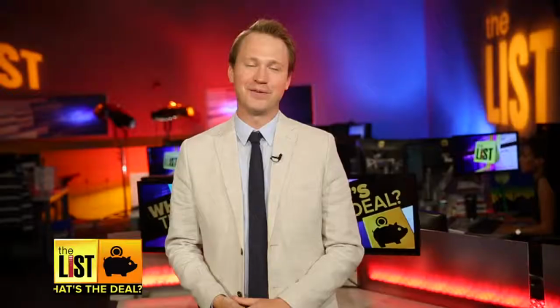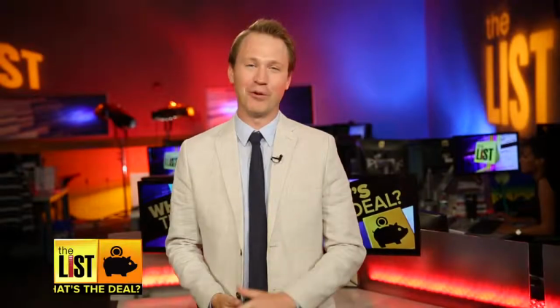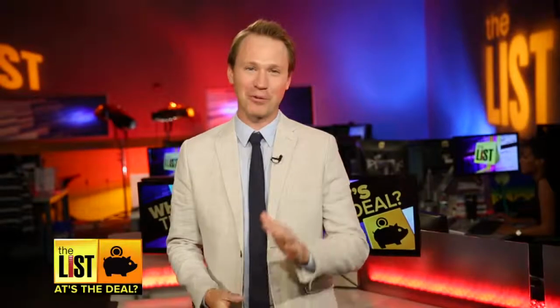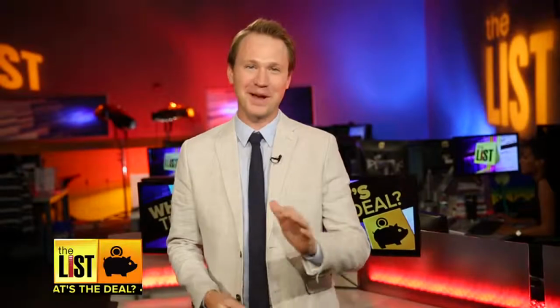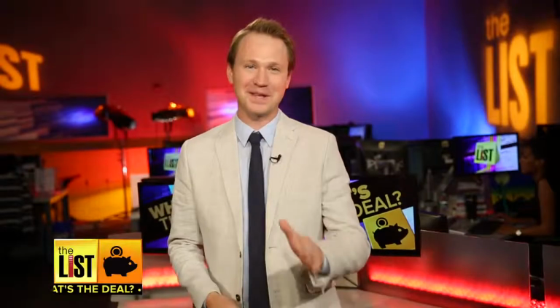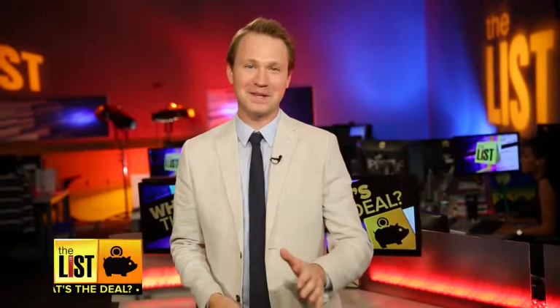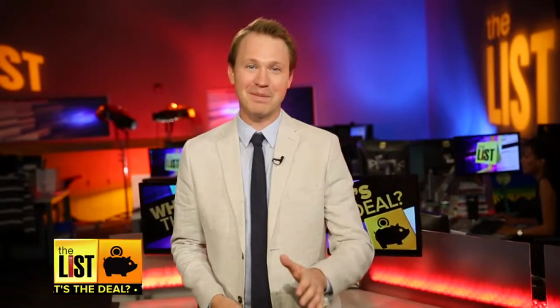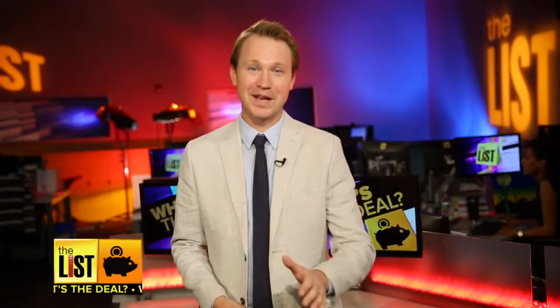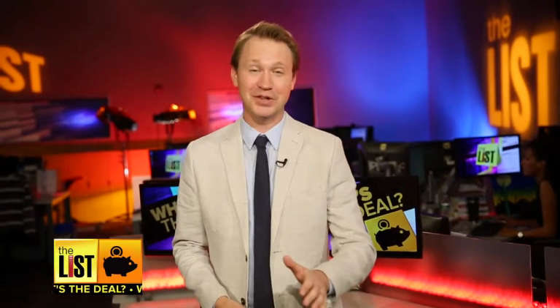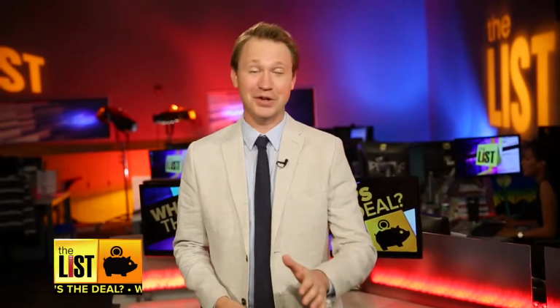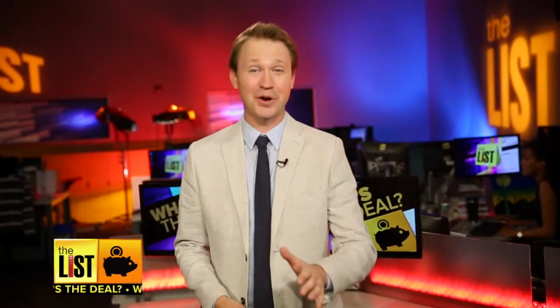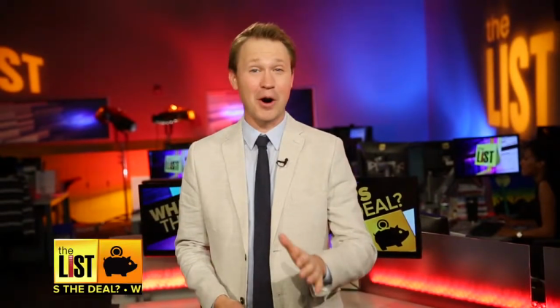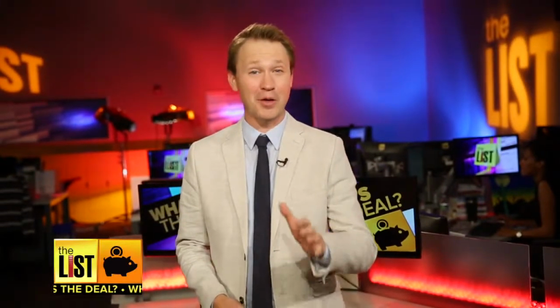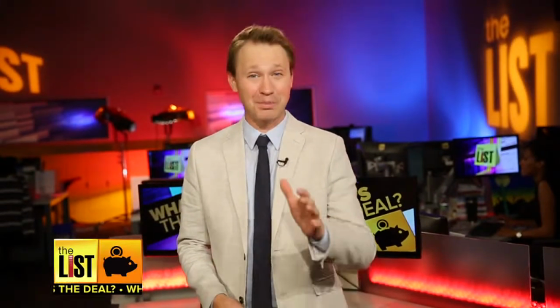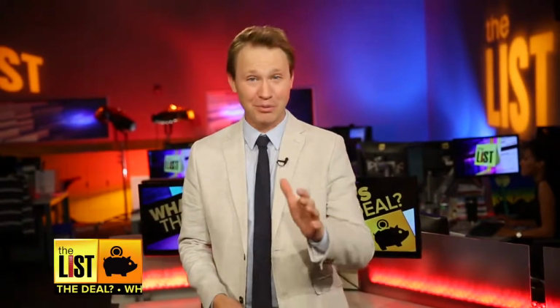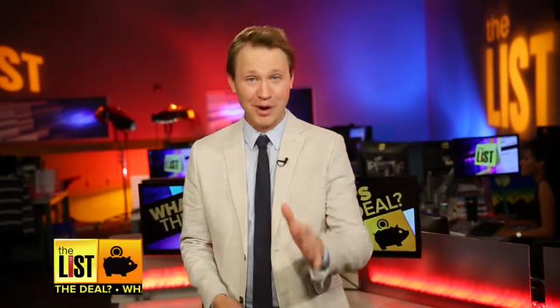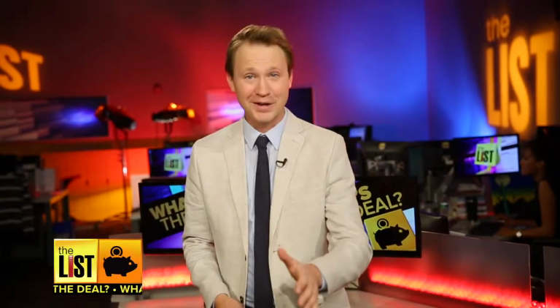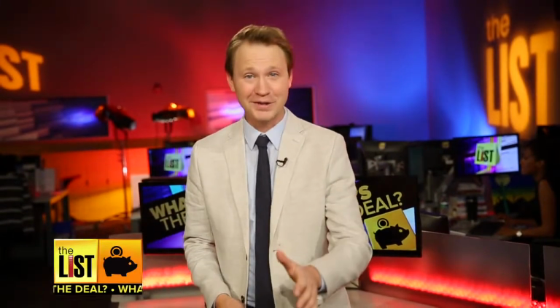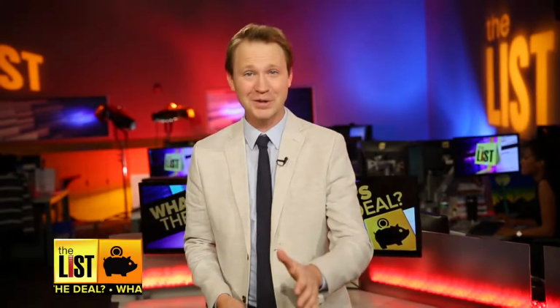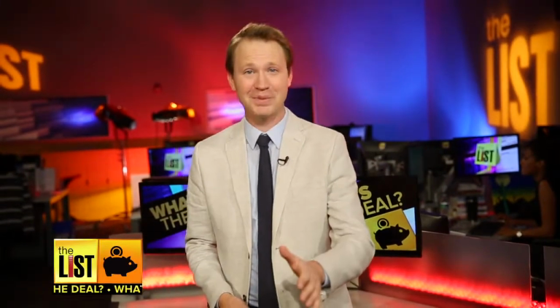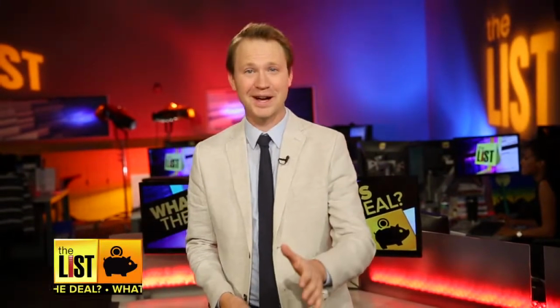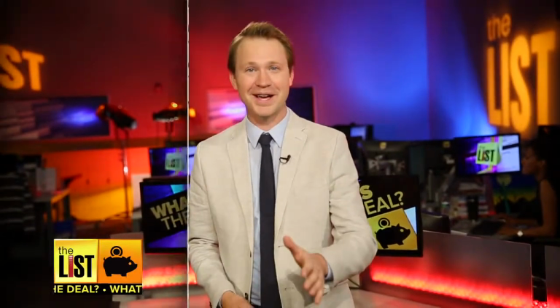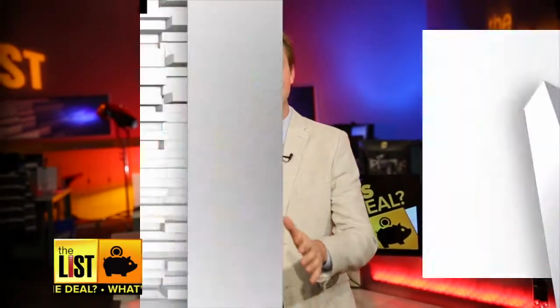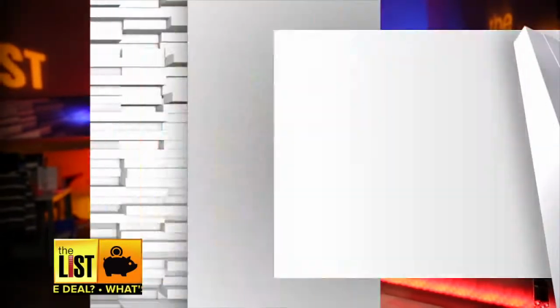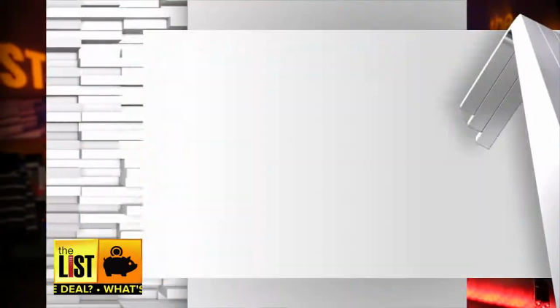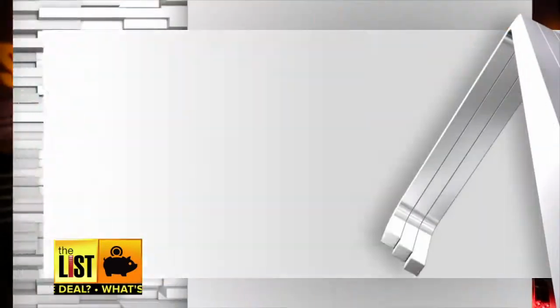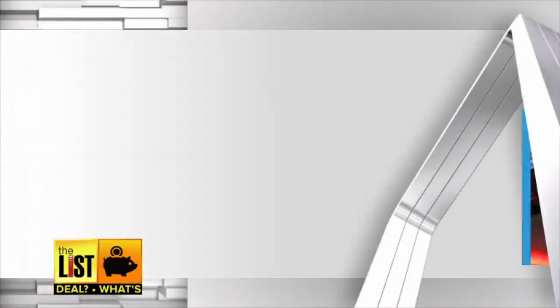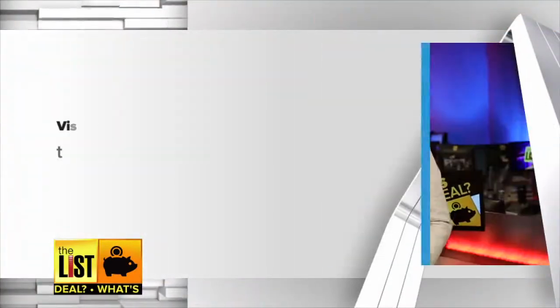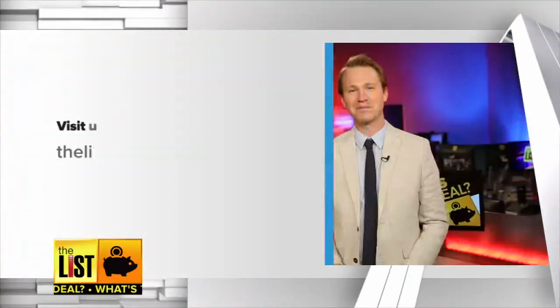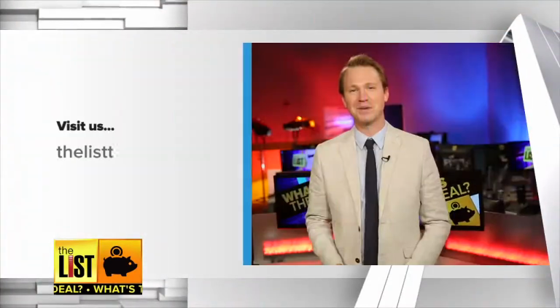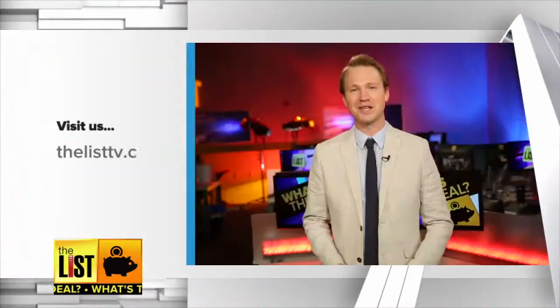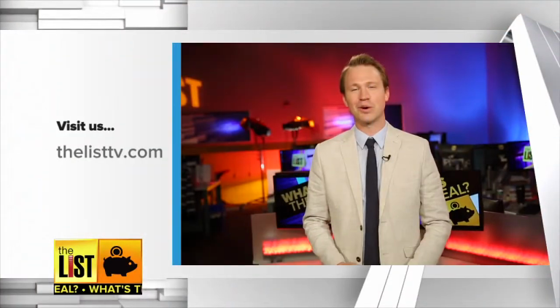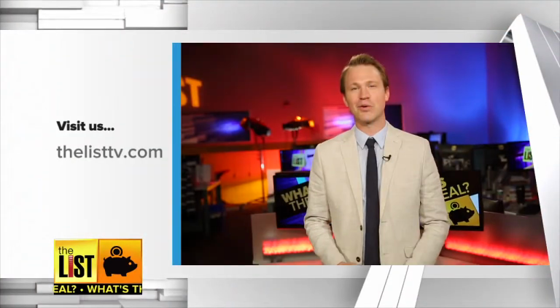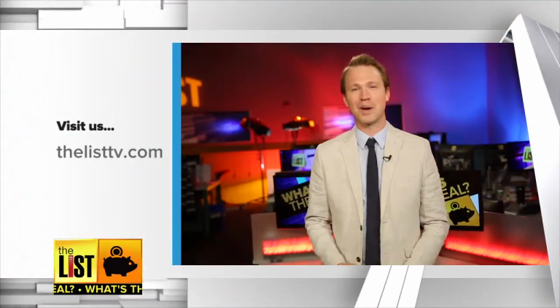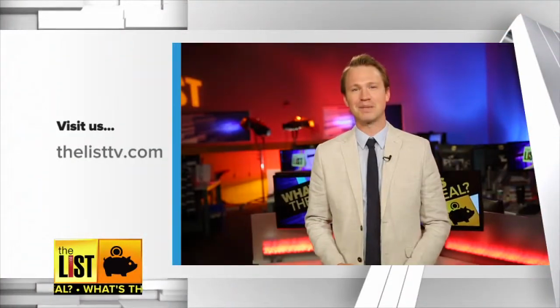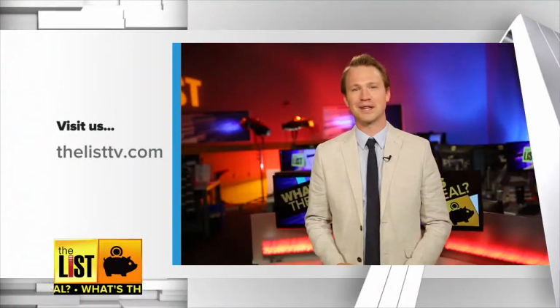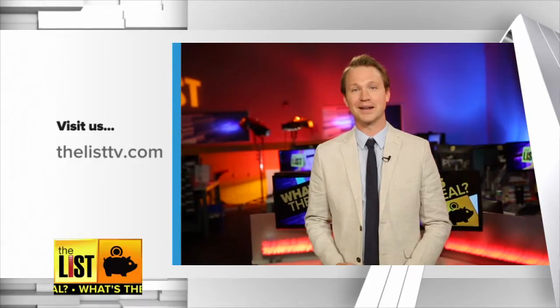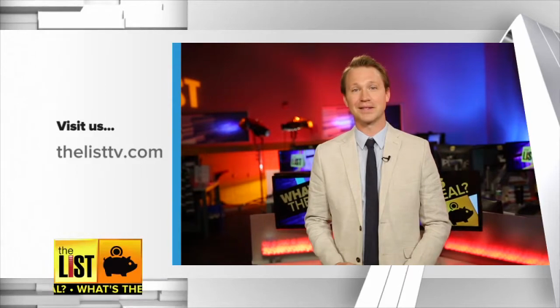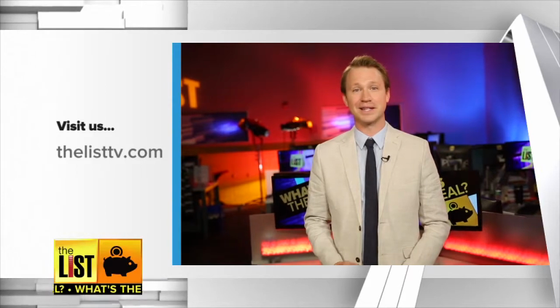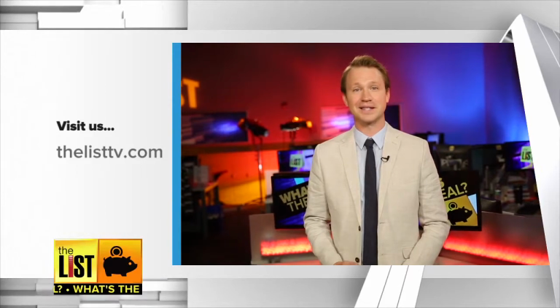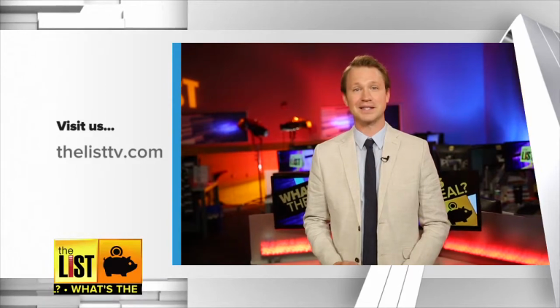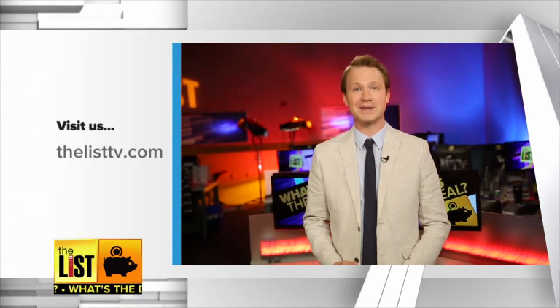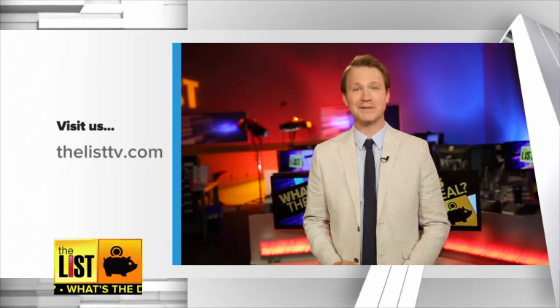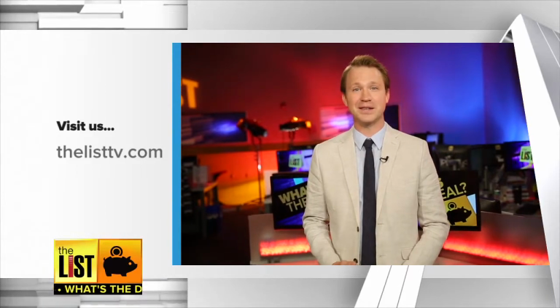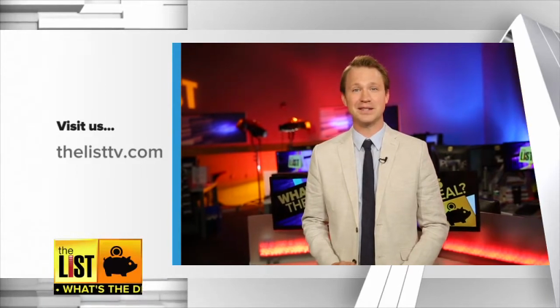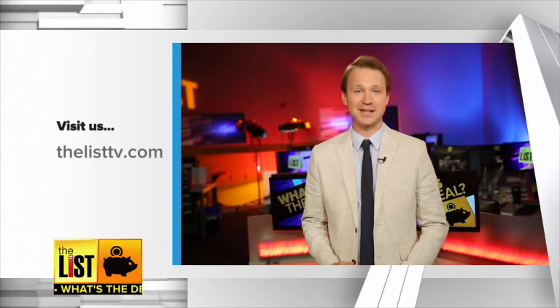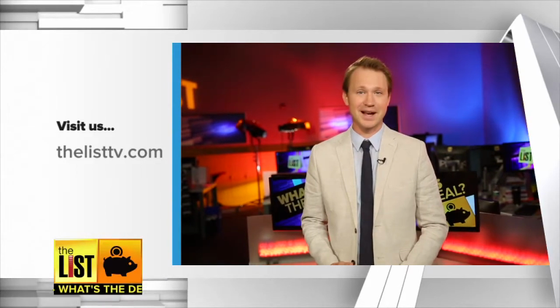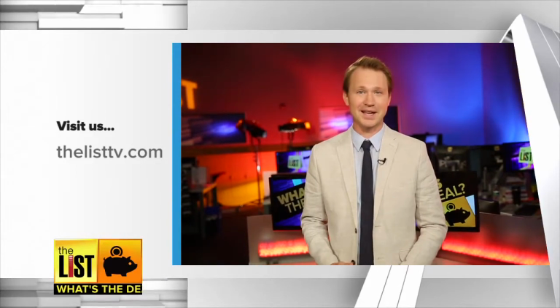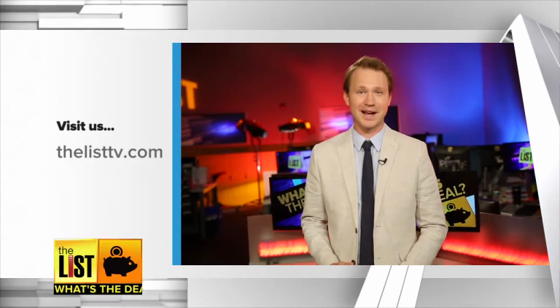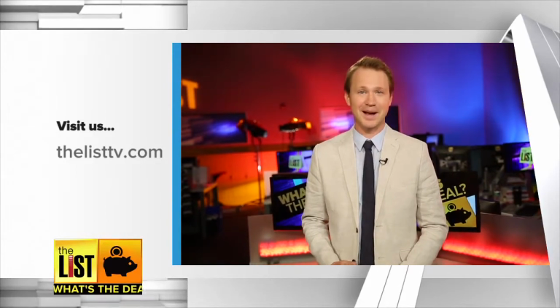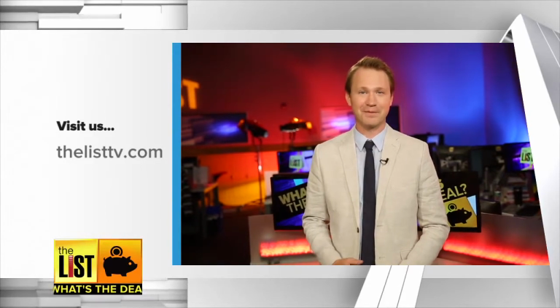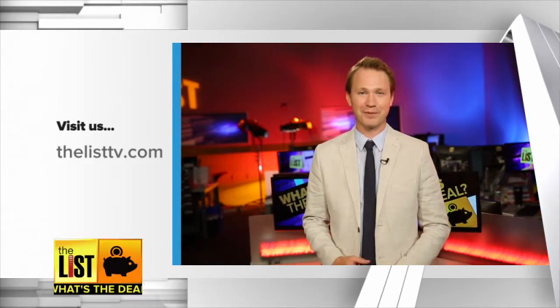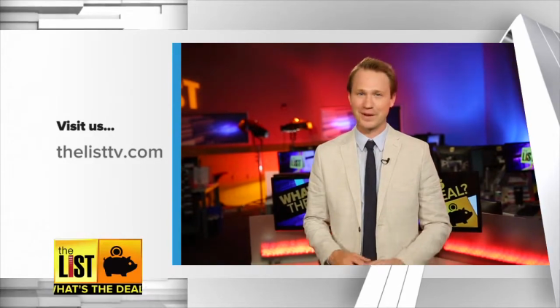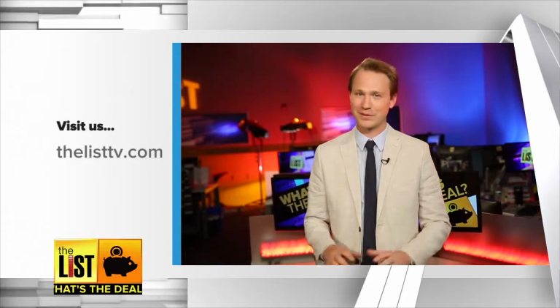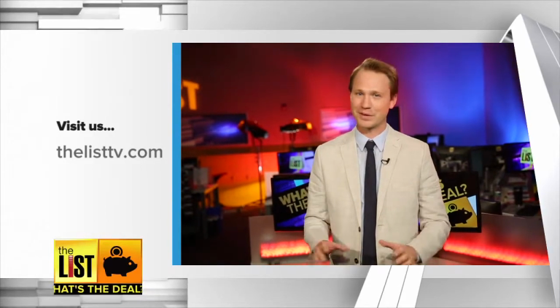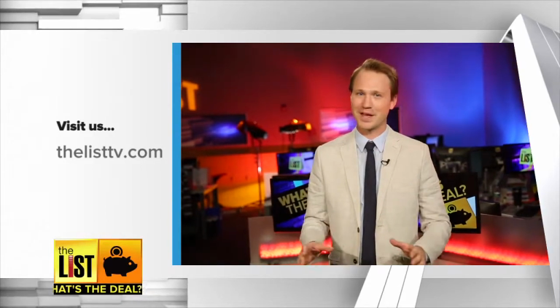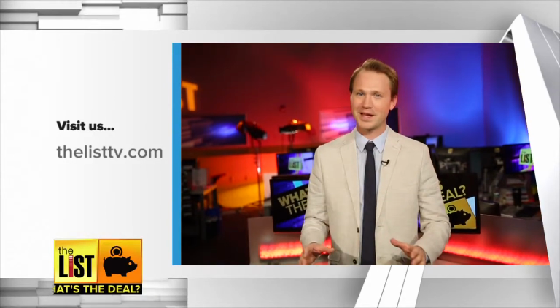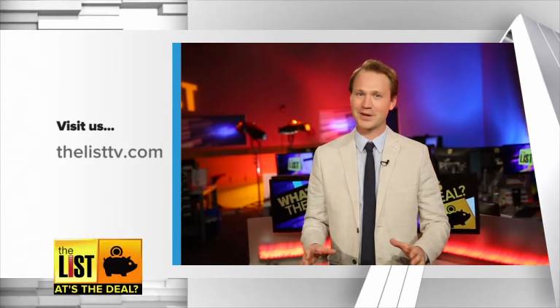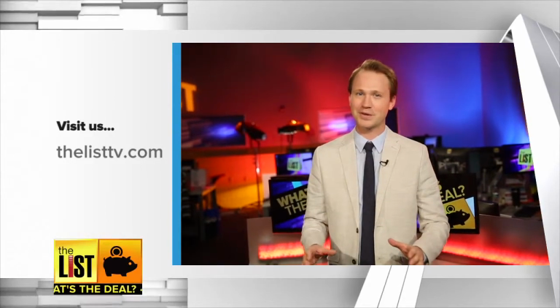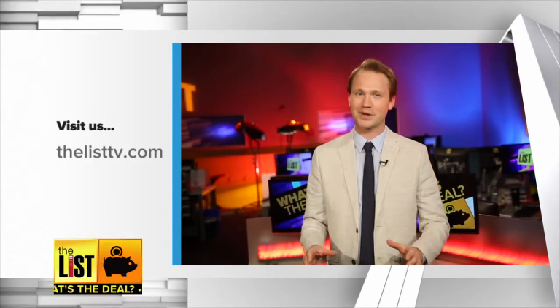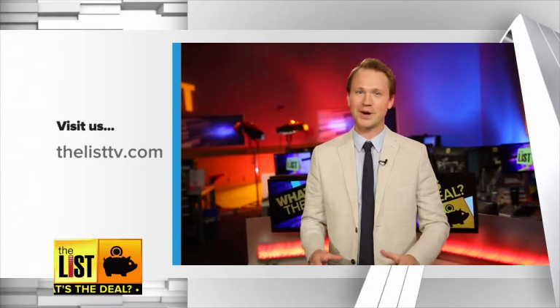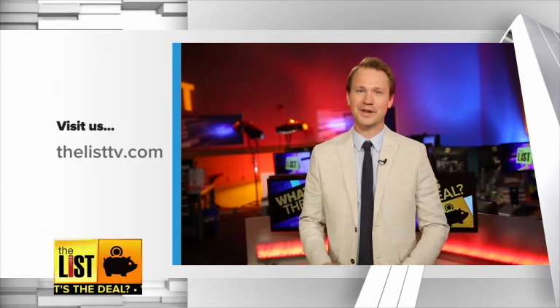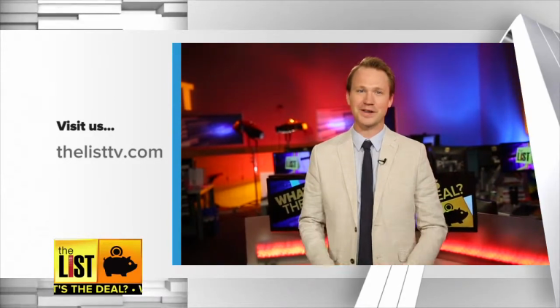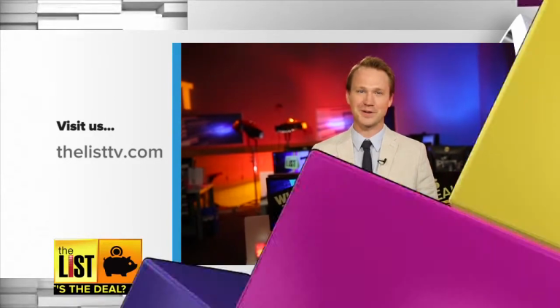Four ways to make sure all the products you buy are safe. Head to our website, thelisttv.com, for everything you saw here.